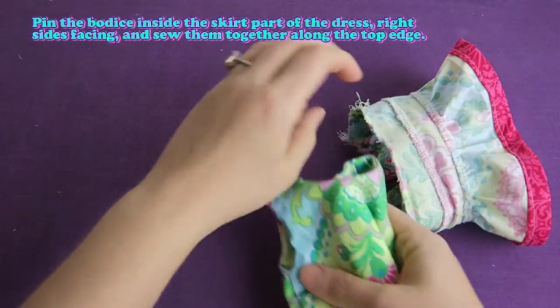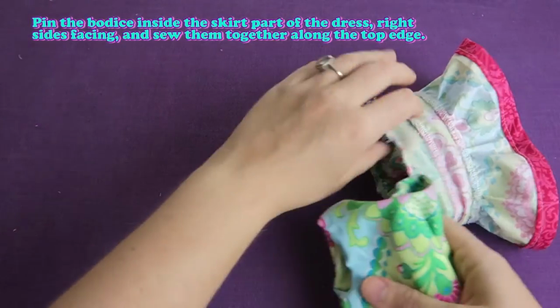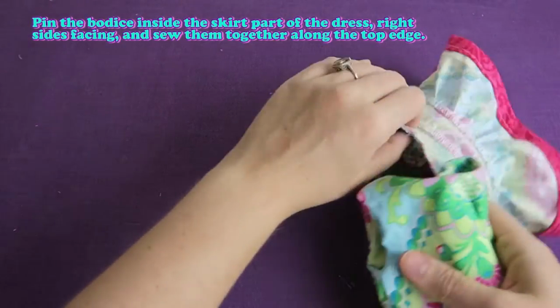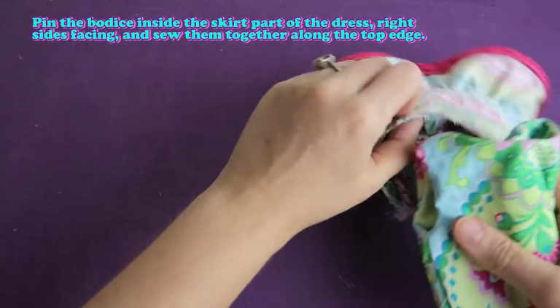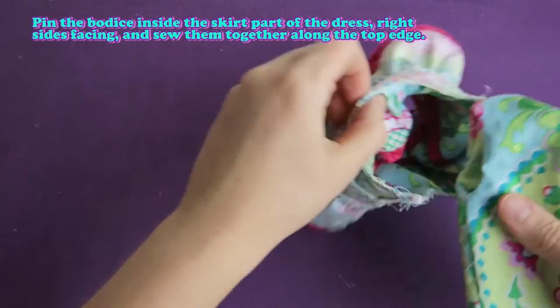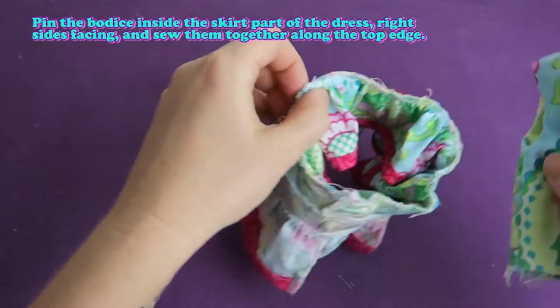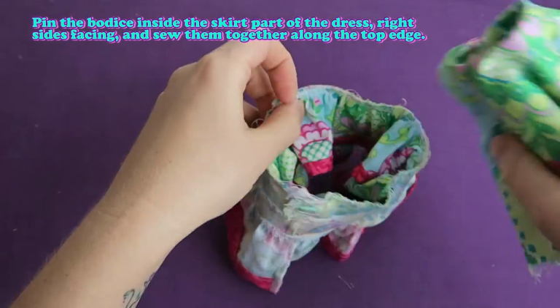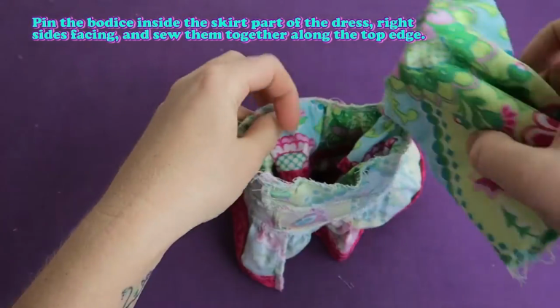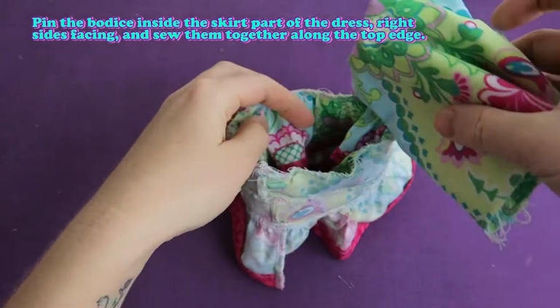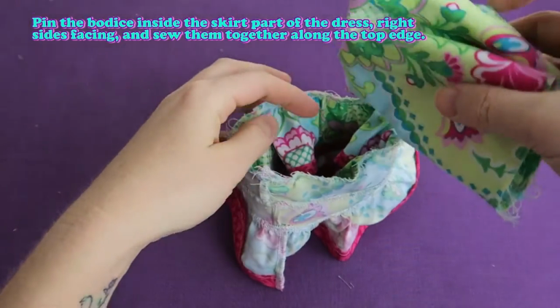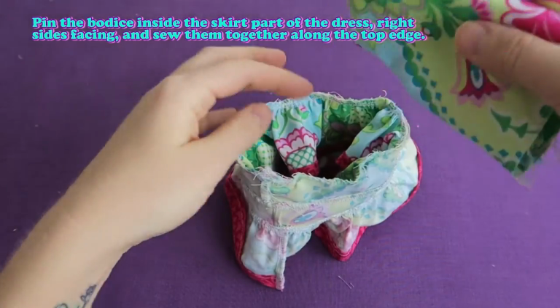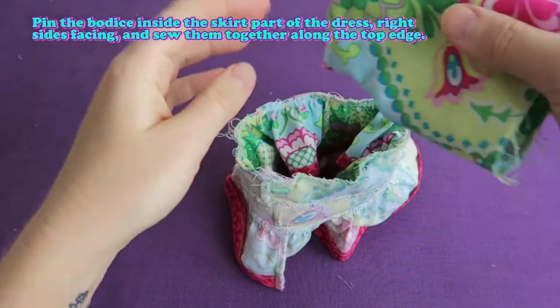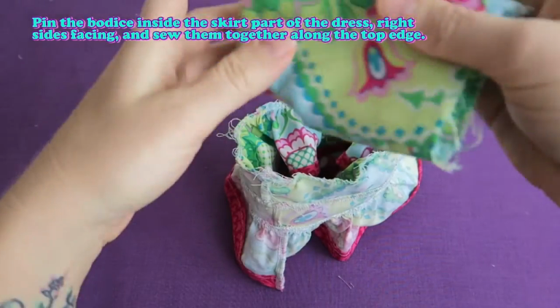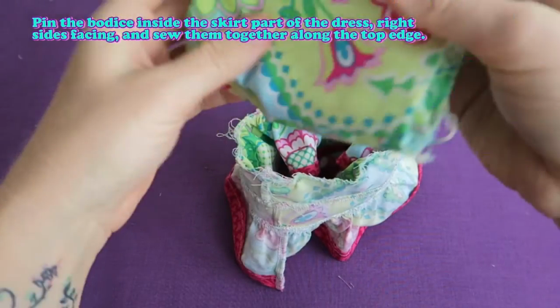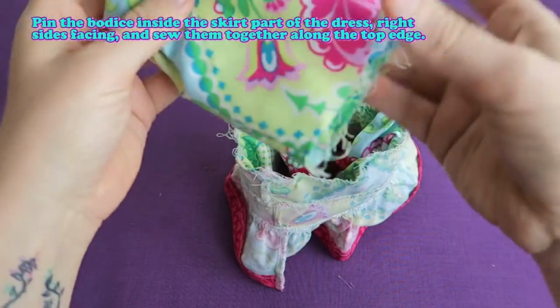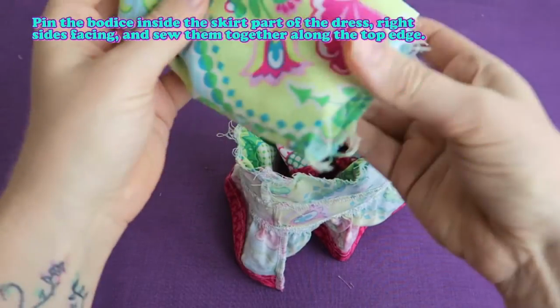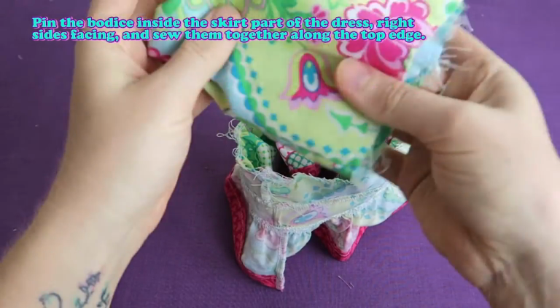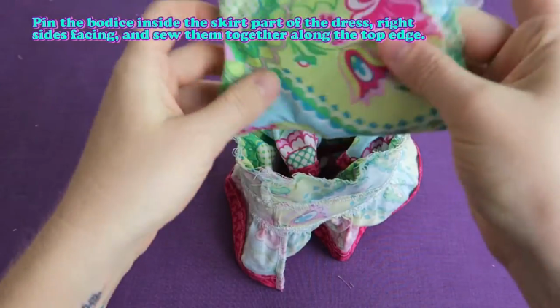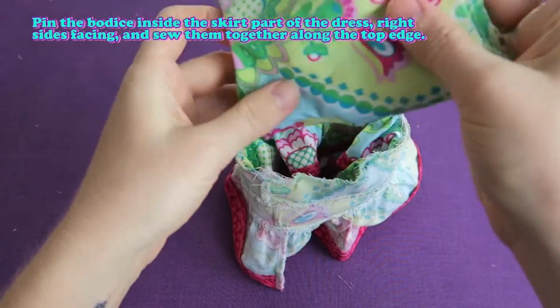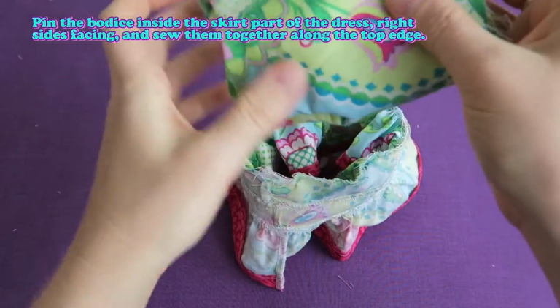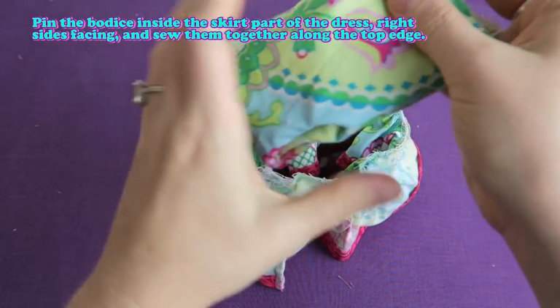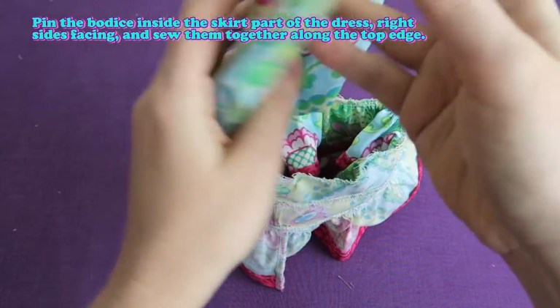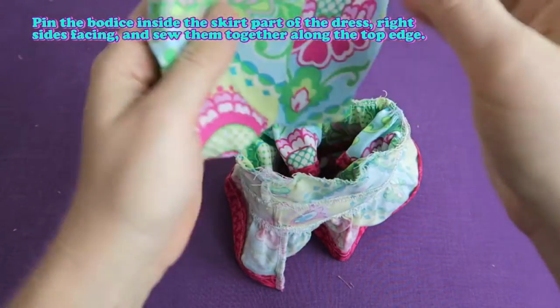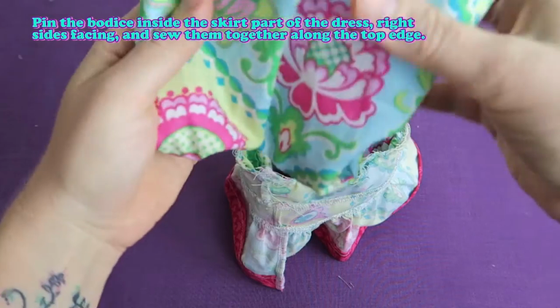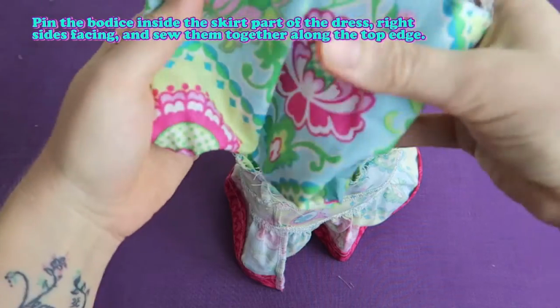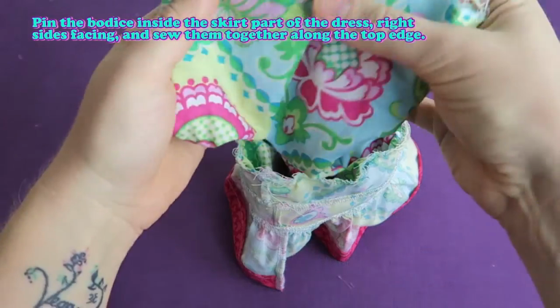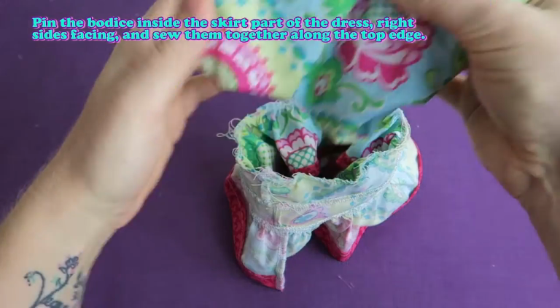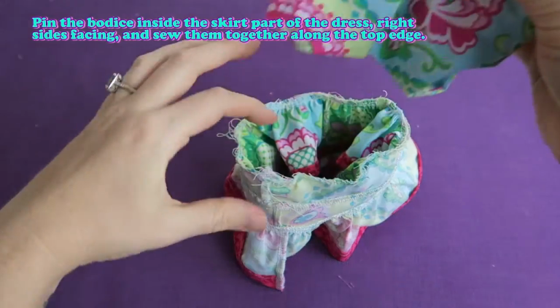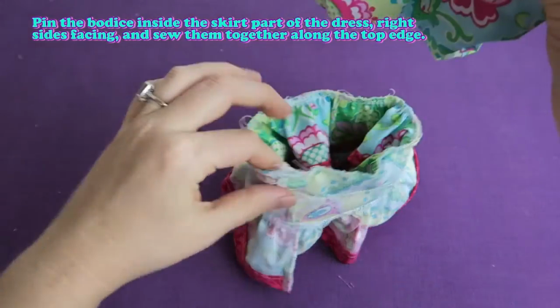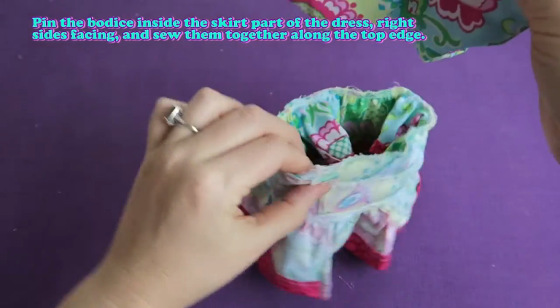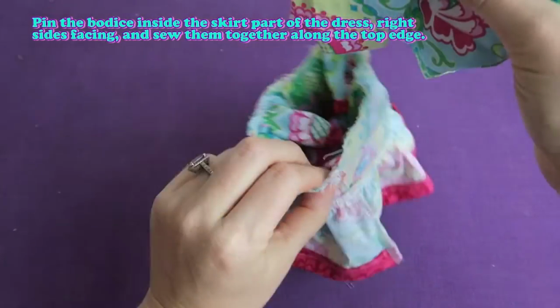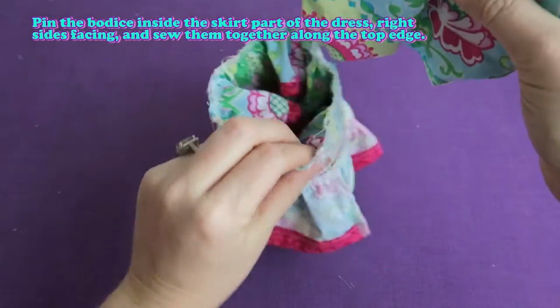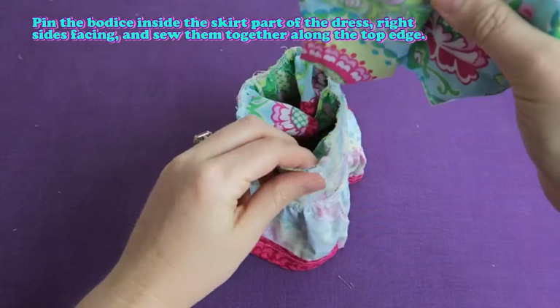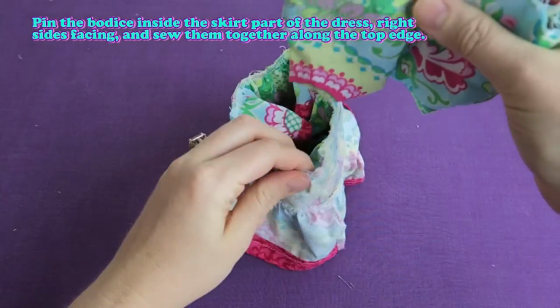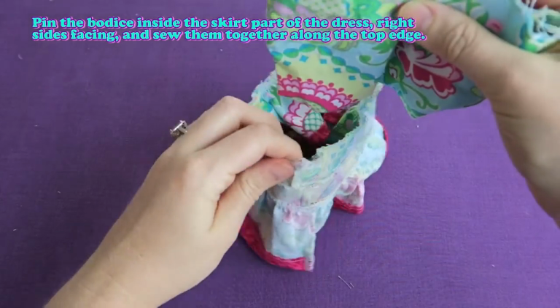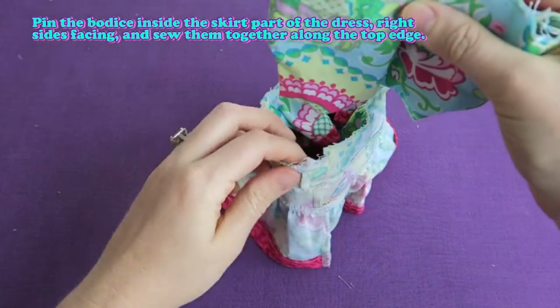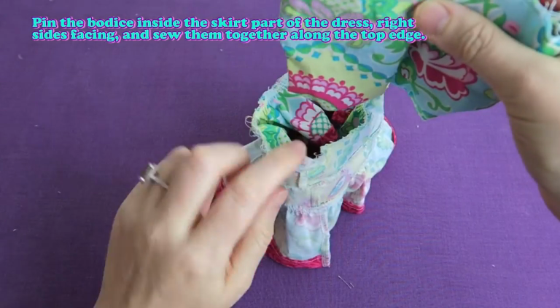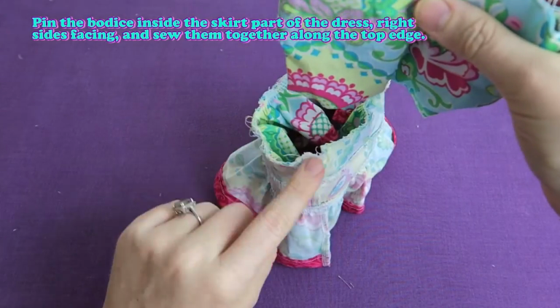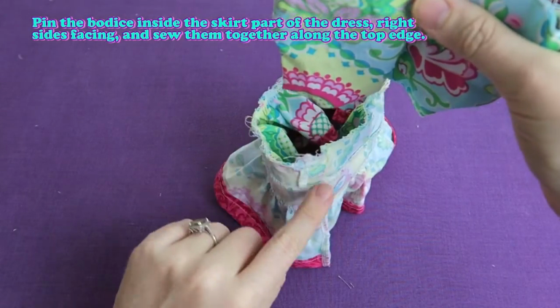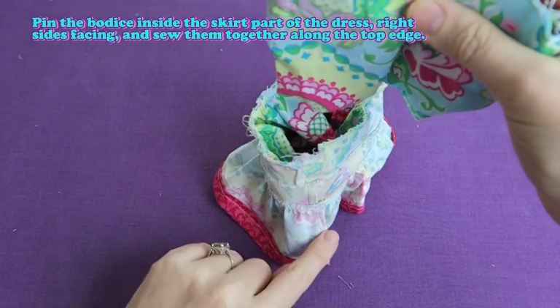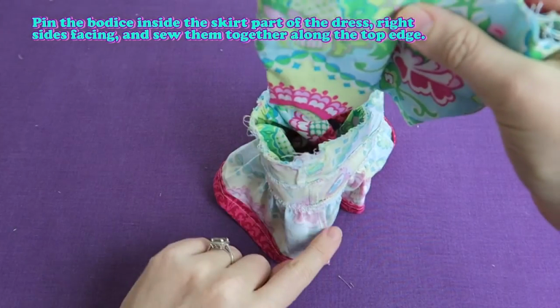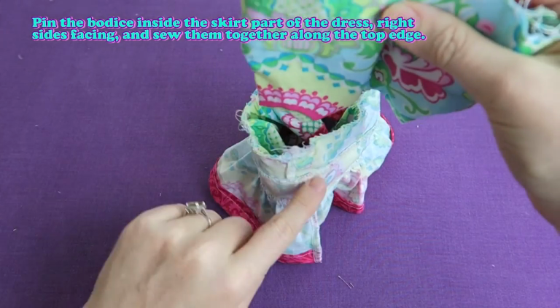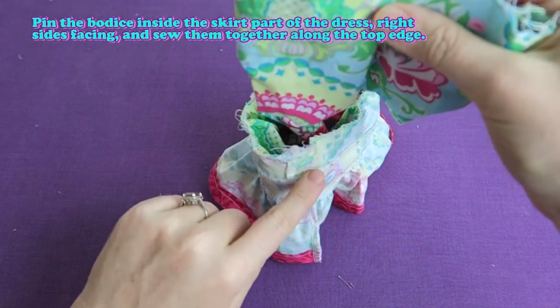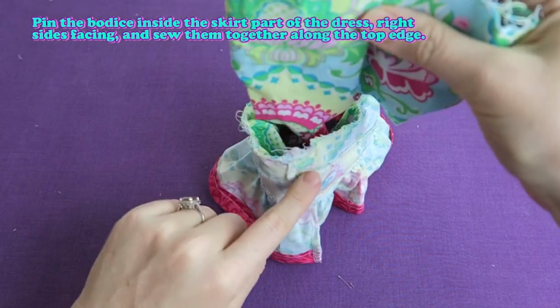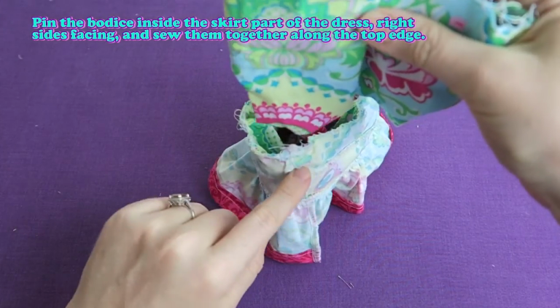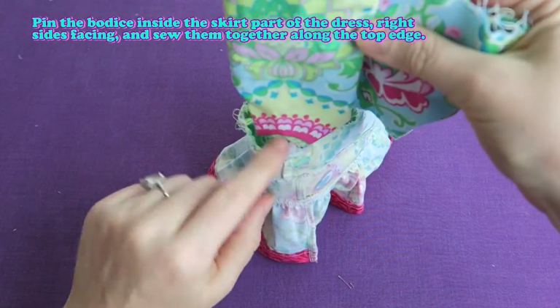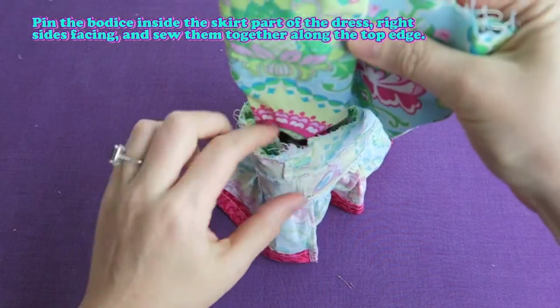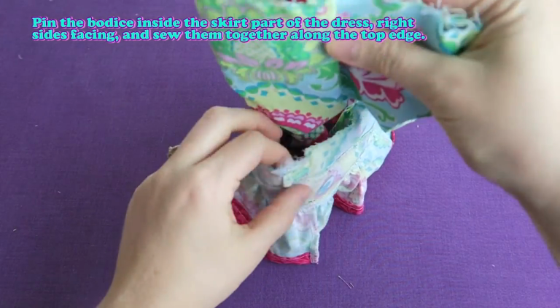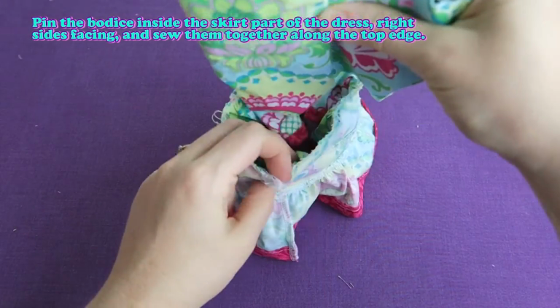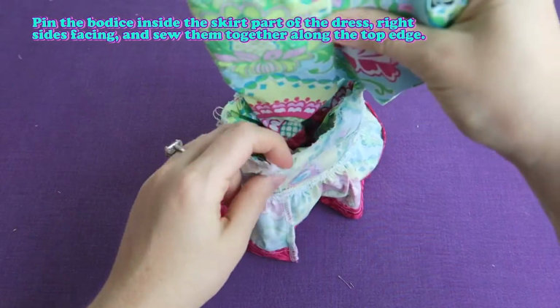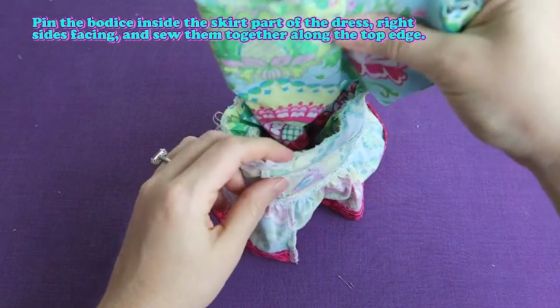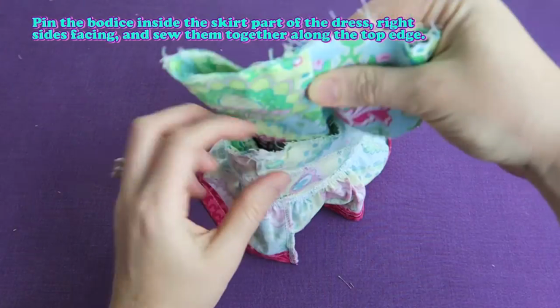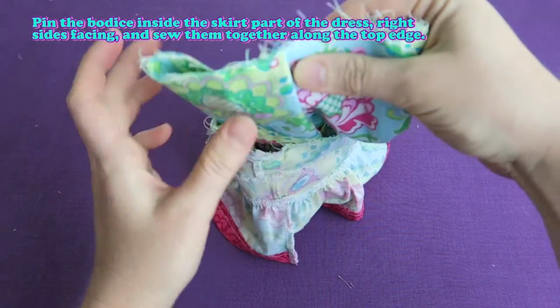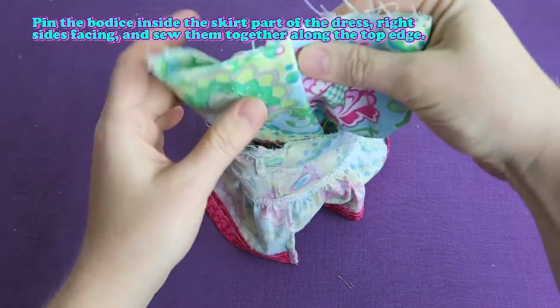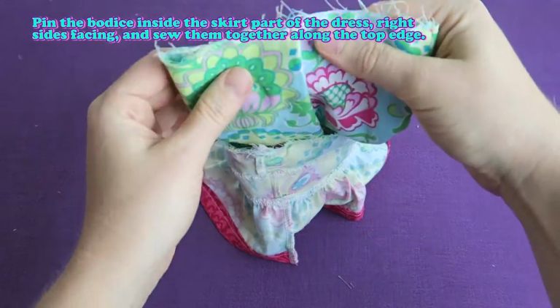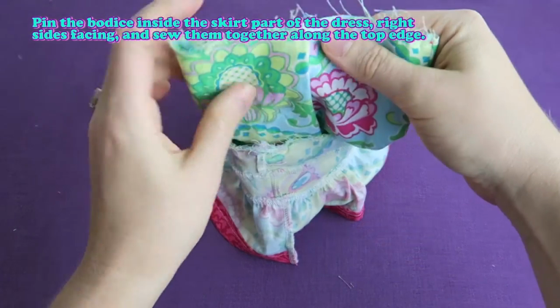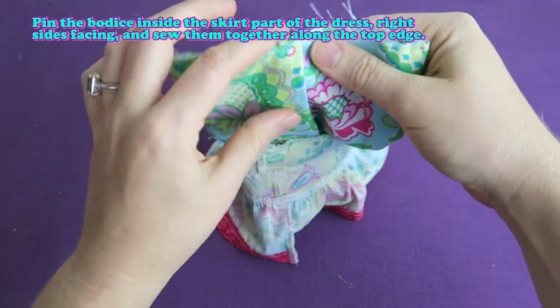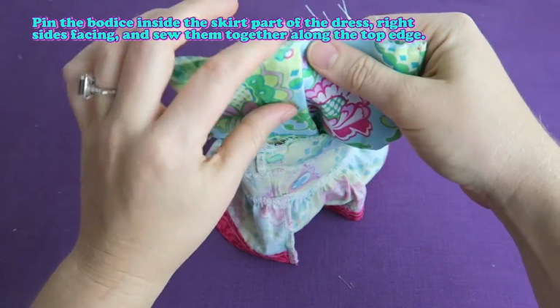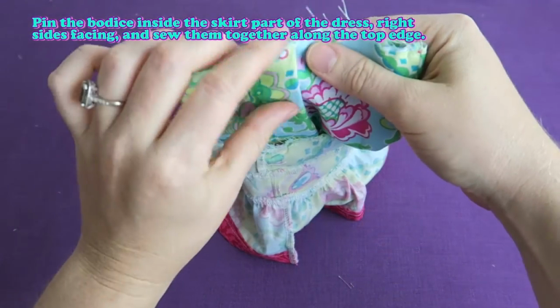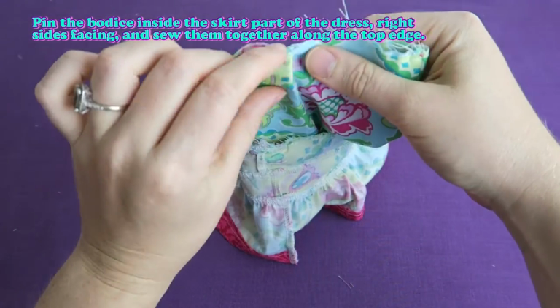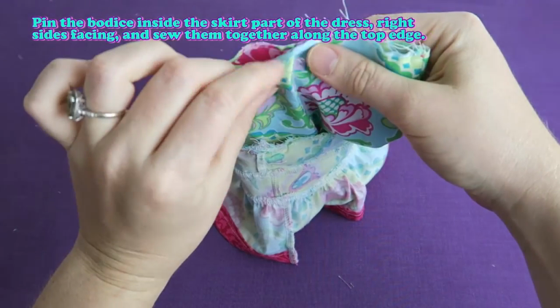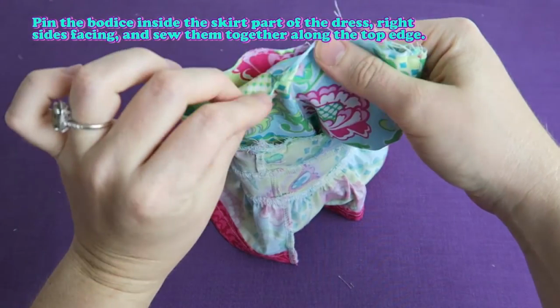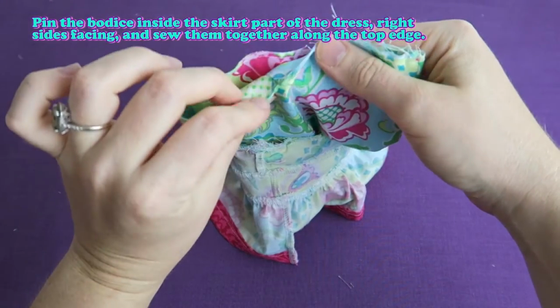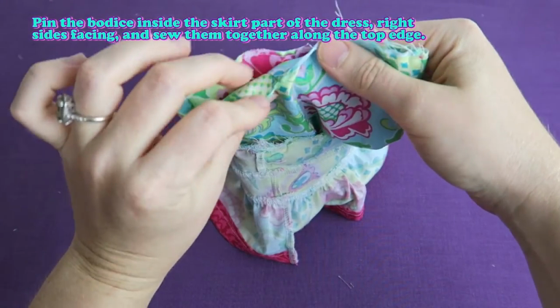Pin the bodice inside the skirt part of the dress, right sides facing, and sew them together along the top edge.